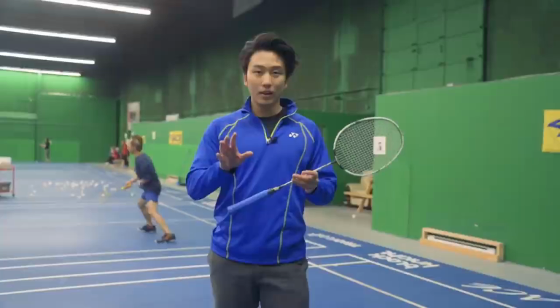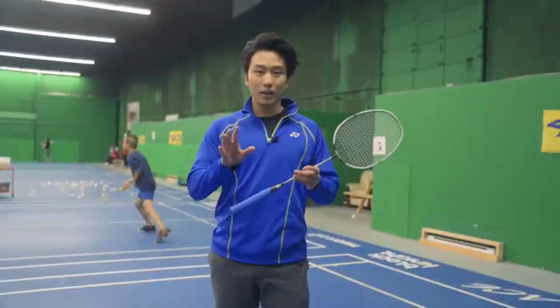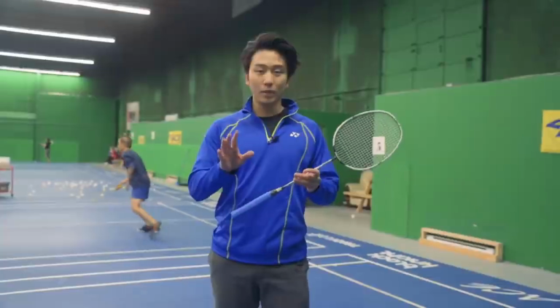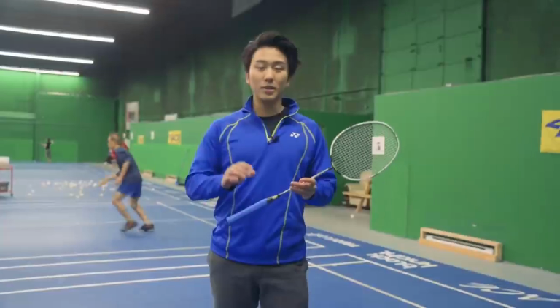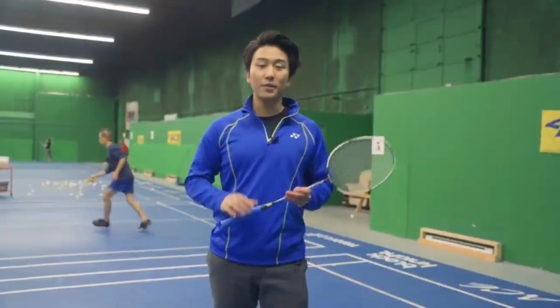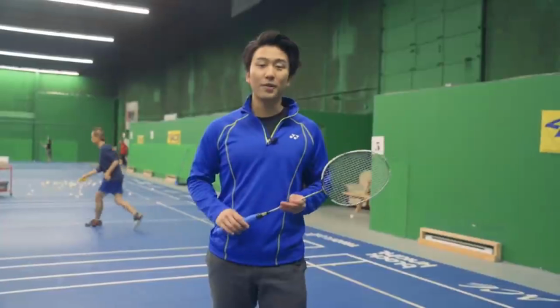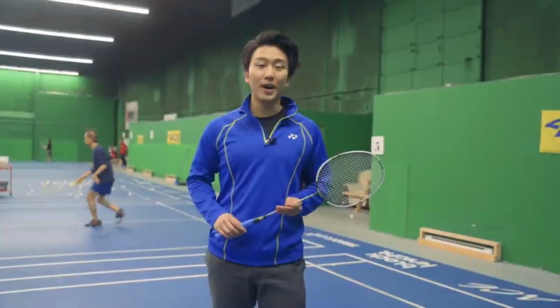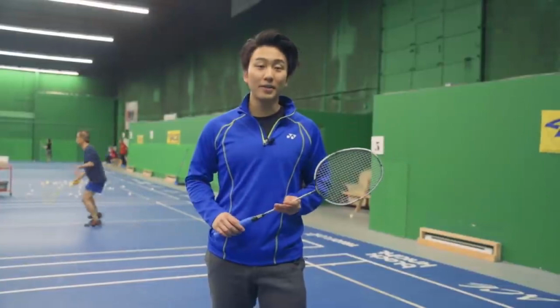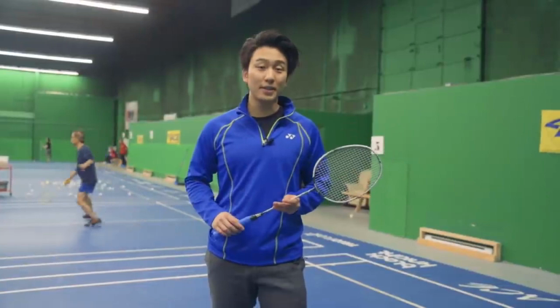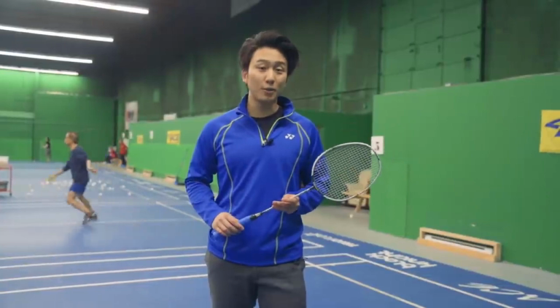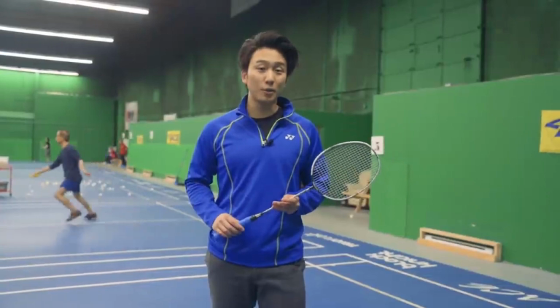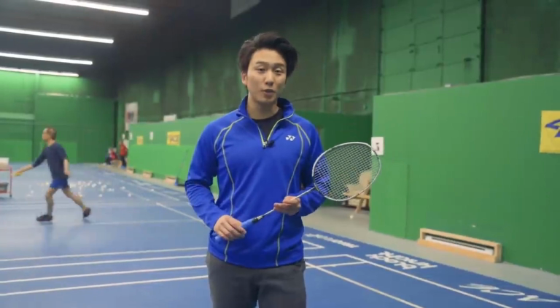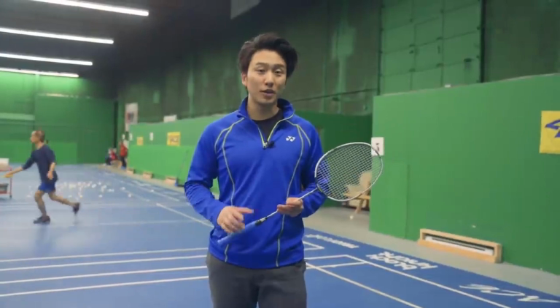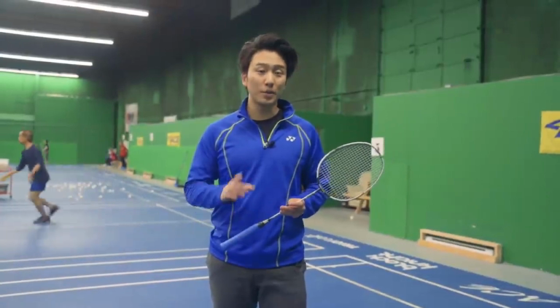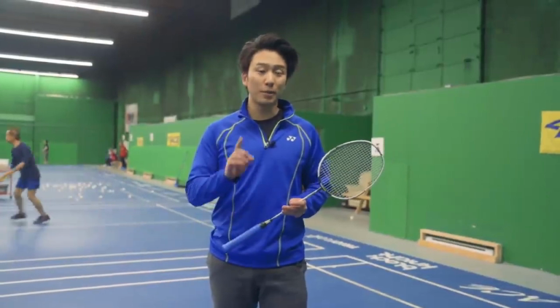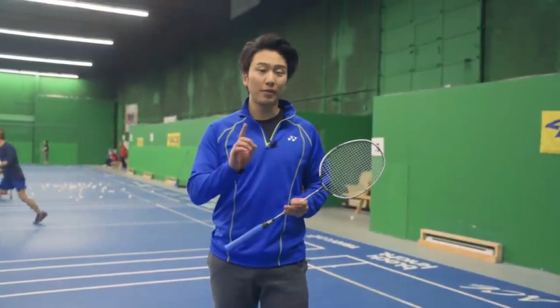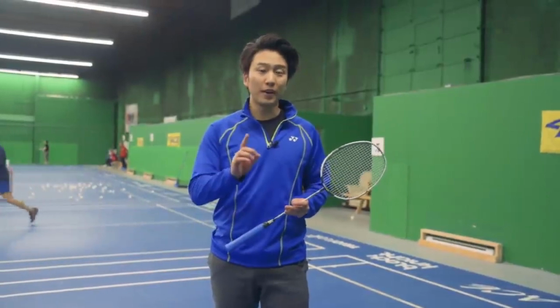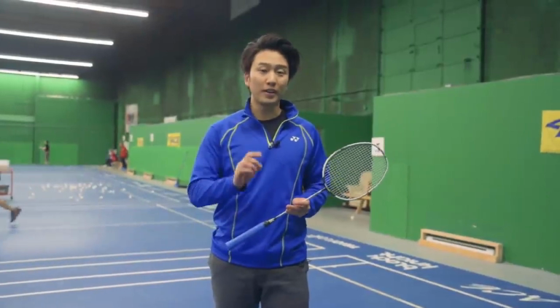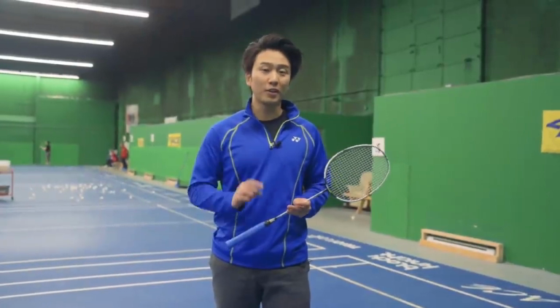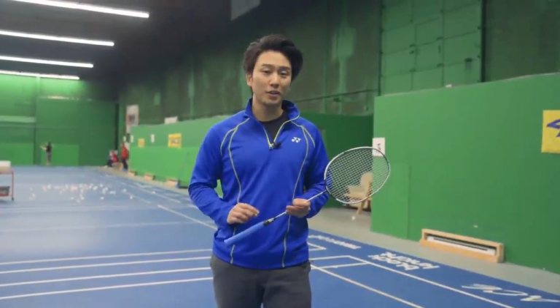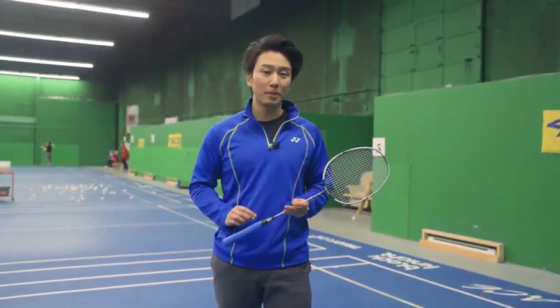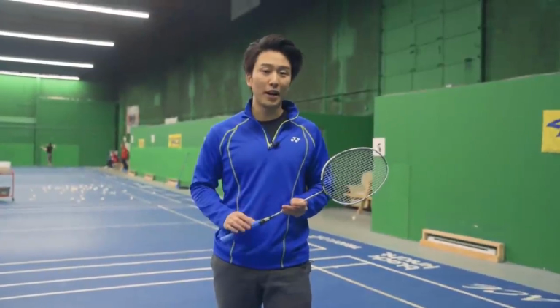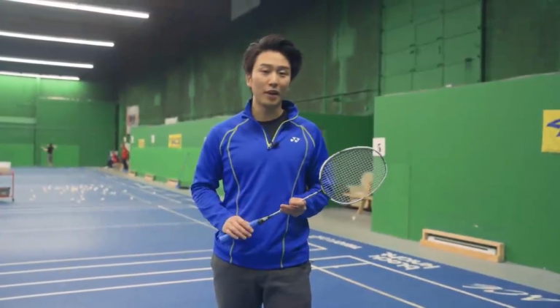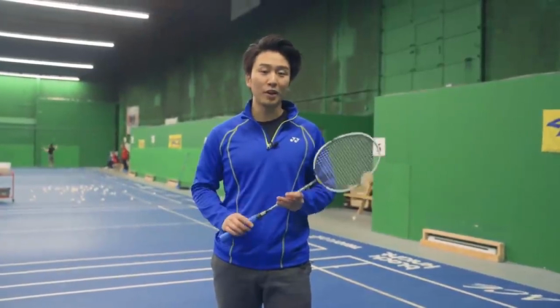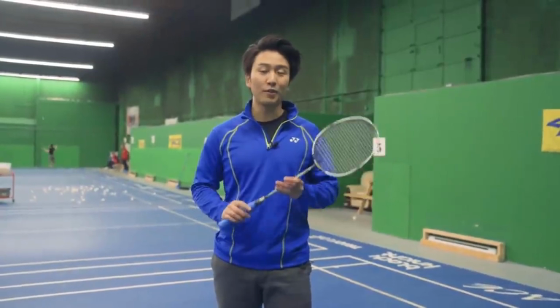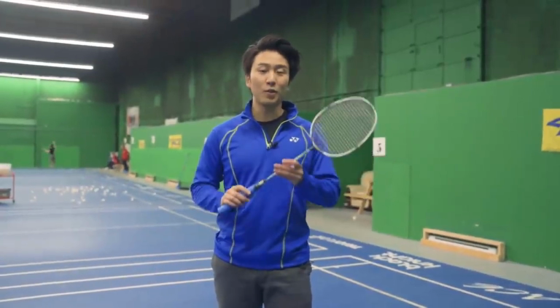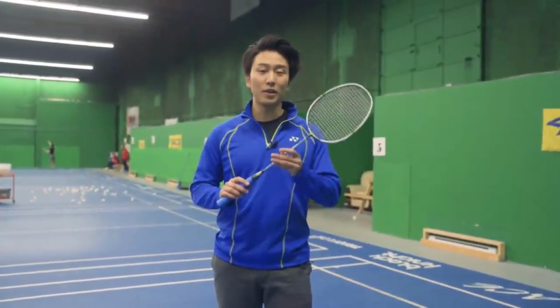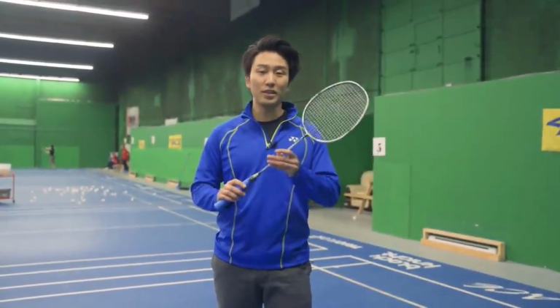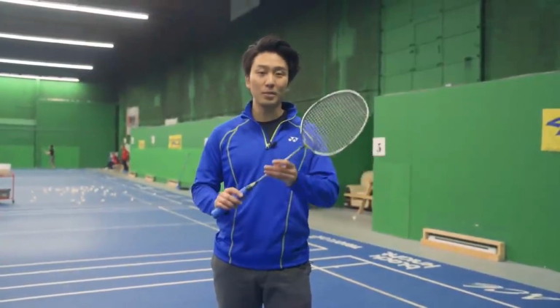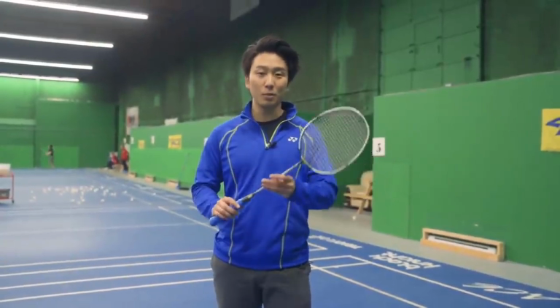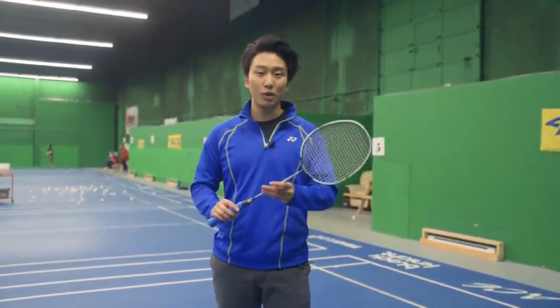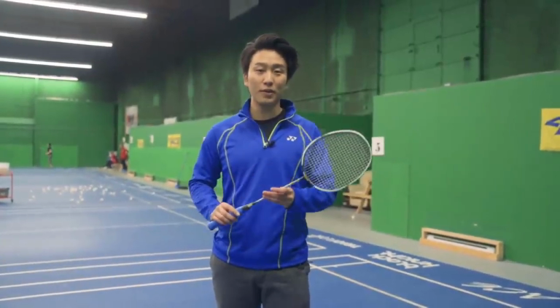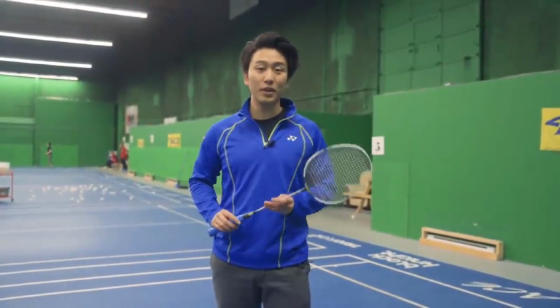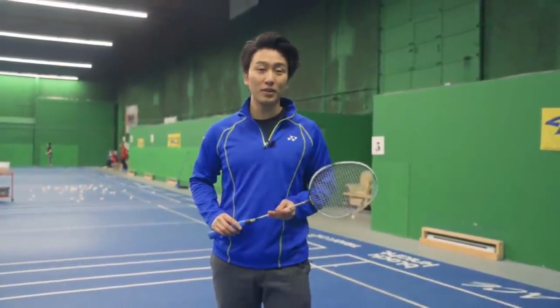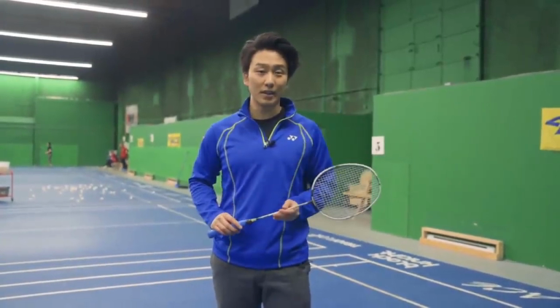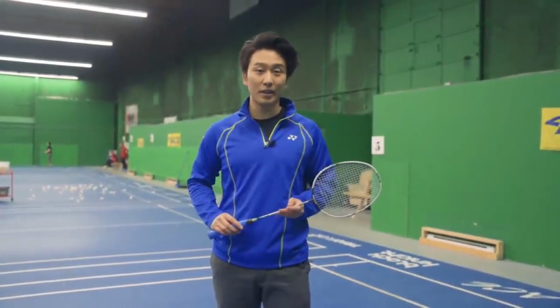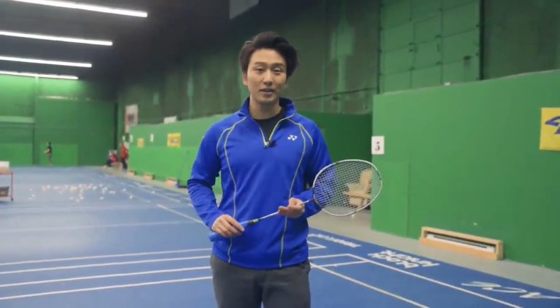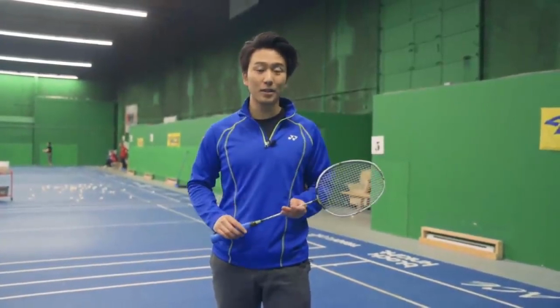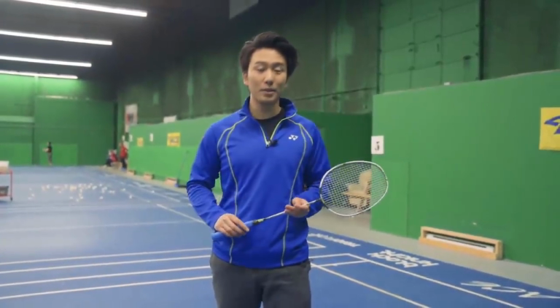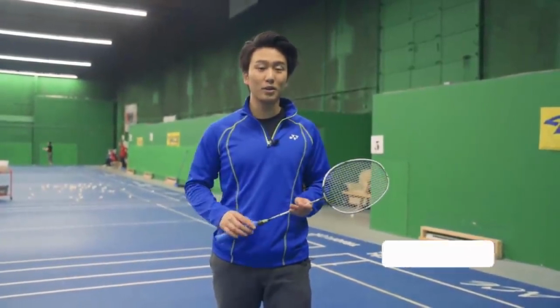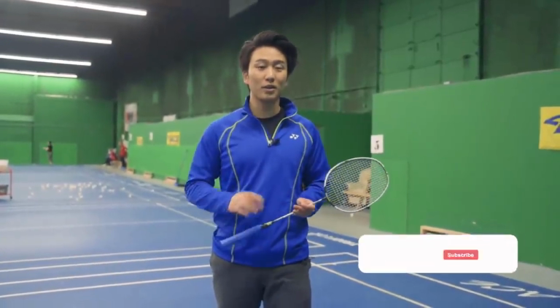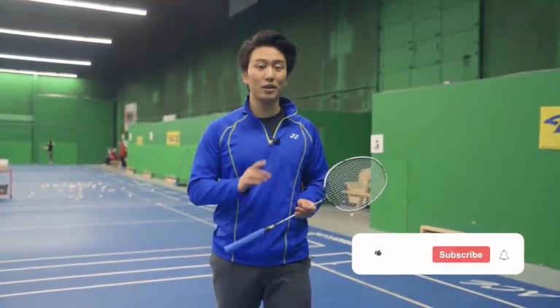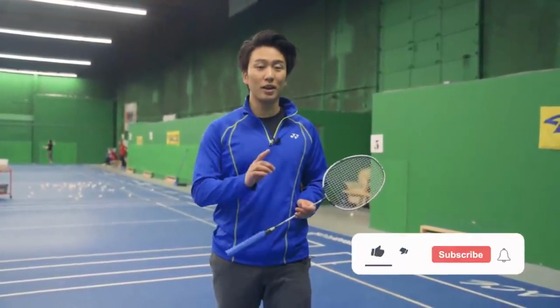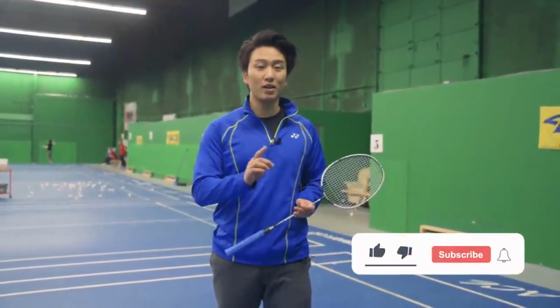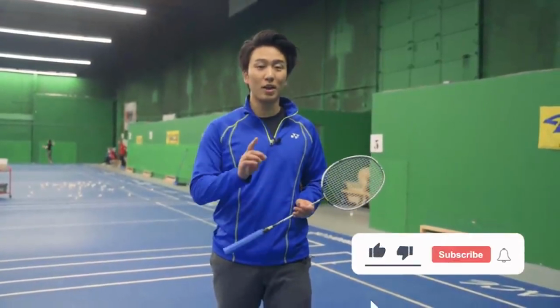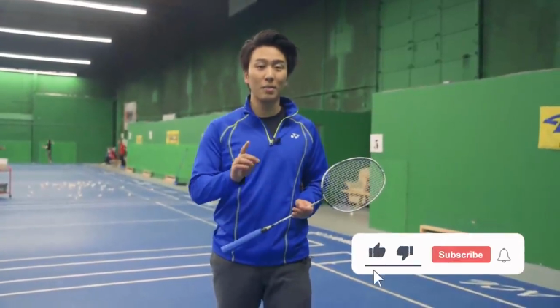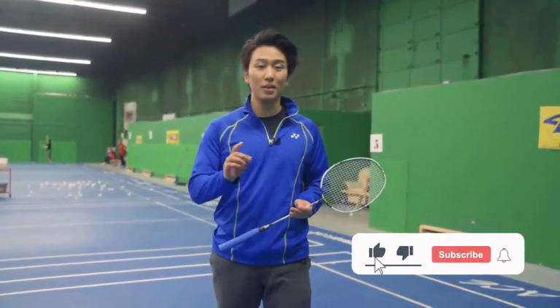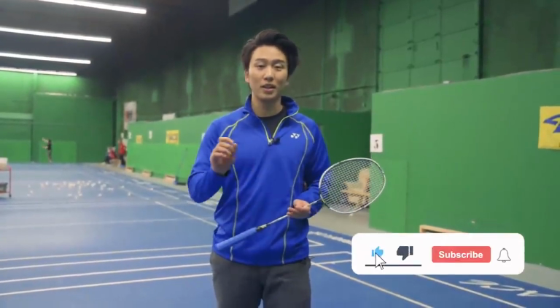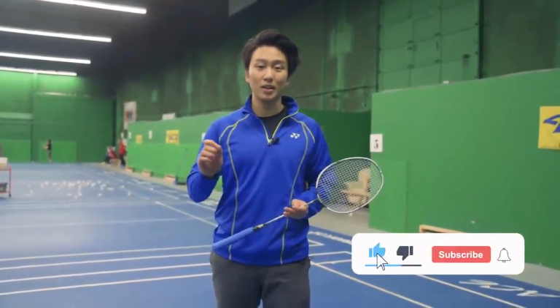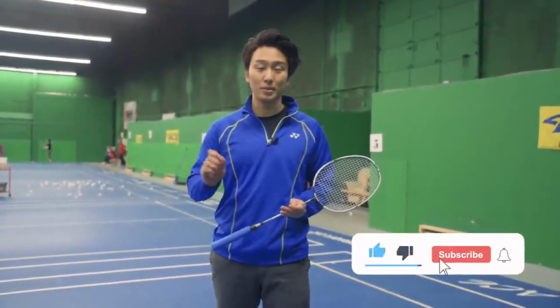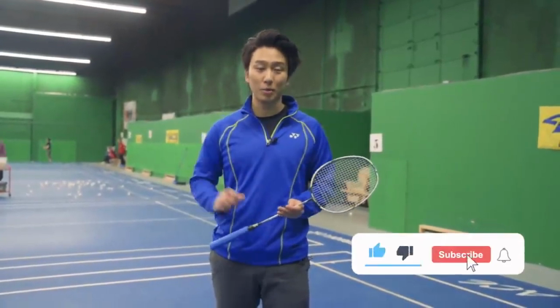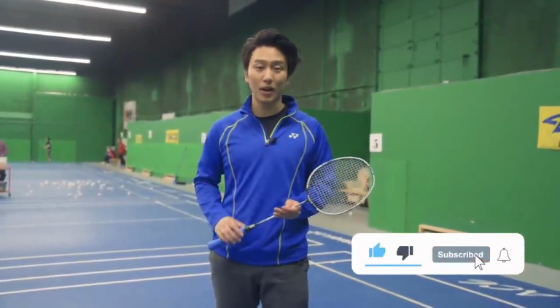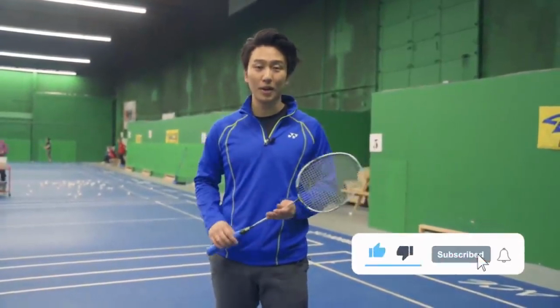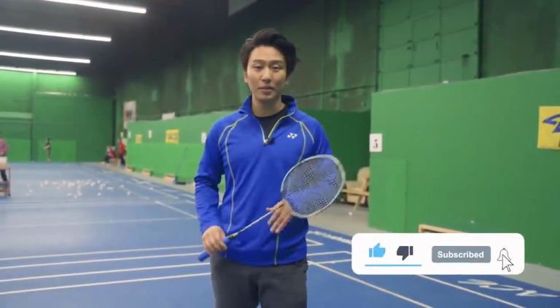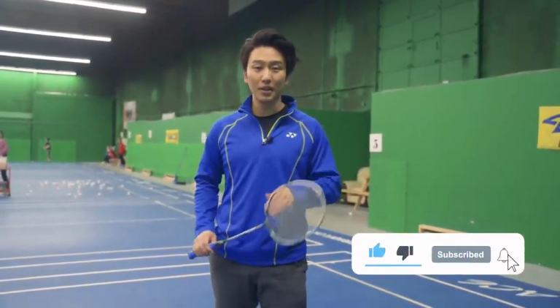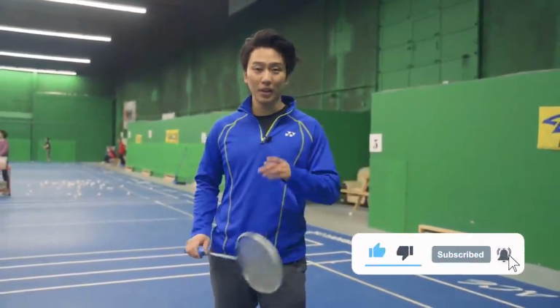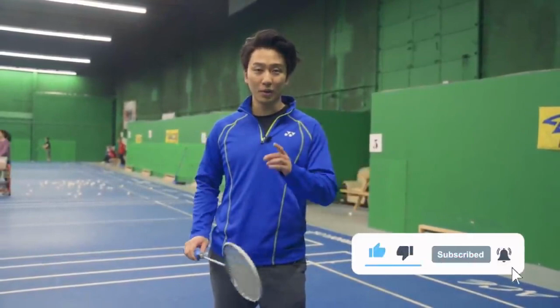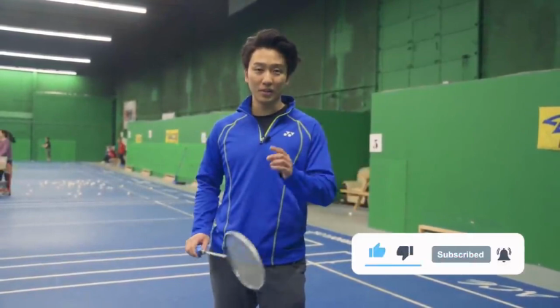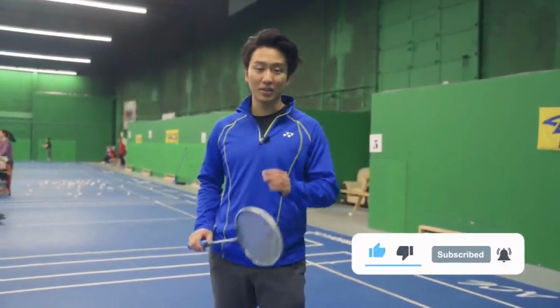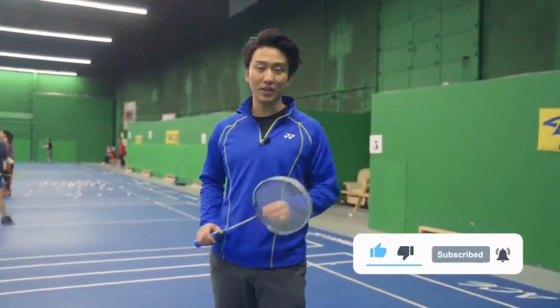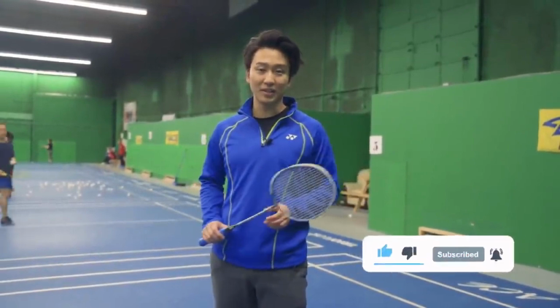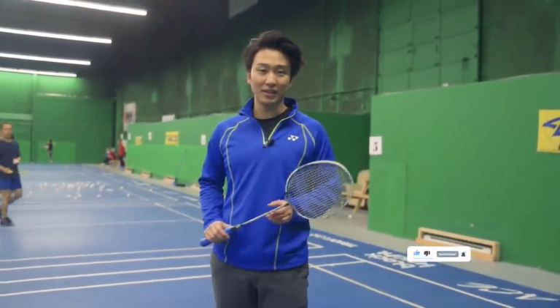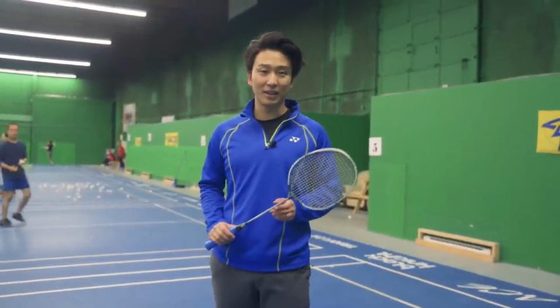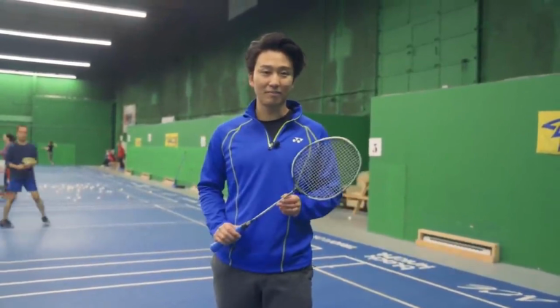And those are the five essential drills to perfecting your smash. If you want to see more videos like this, make sure to like, comment, and subscribe, and we'll see you next time.